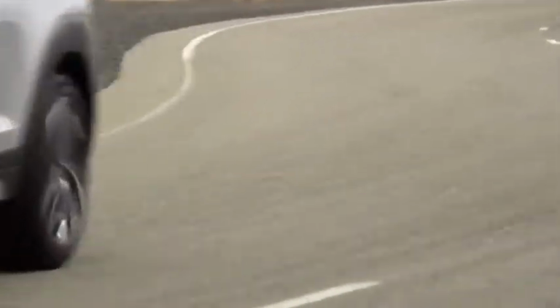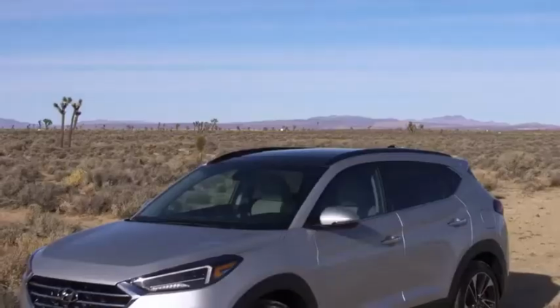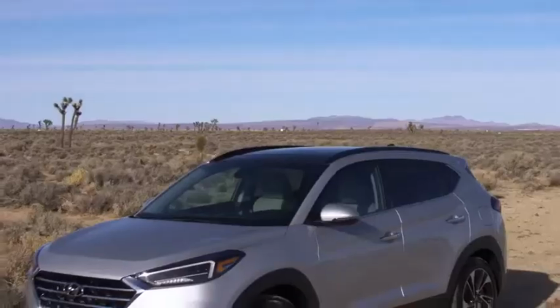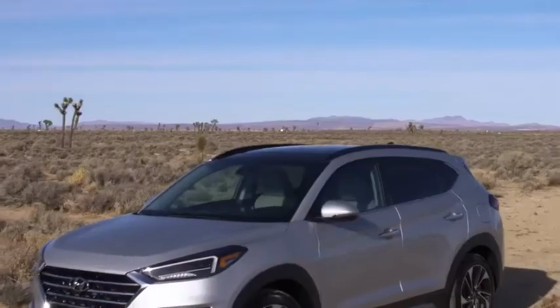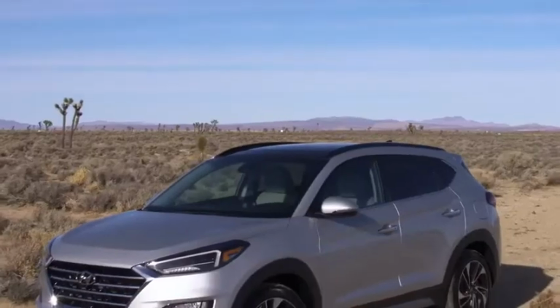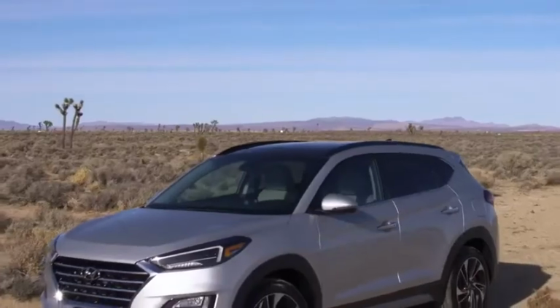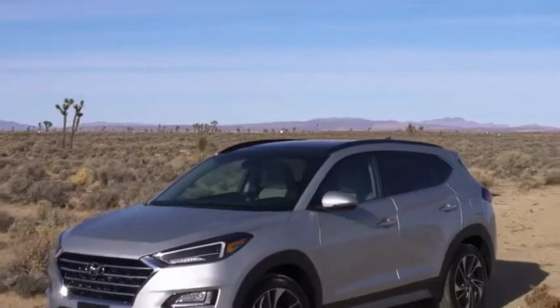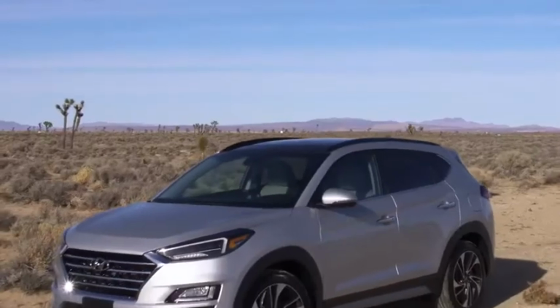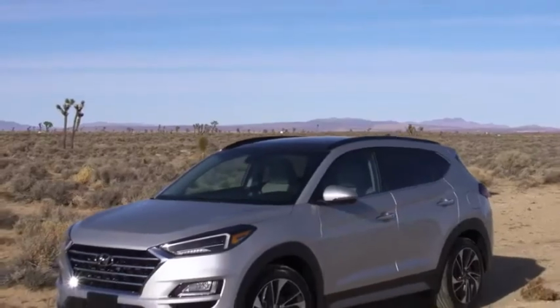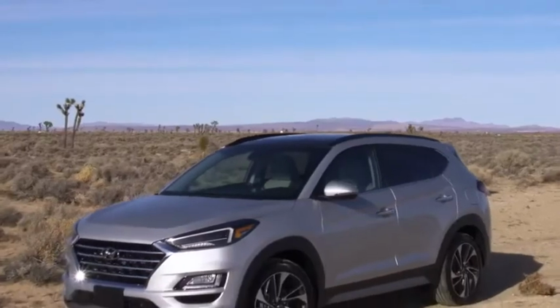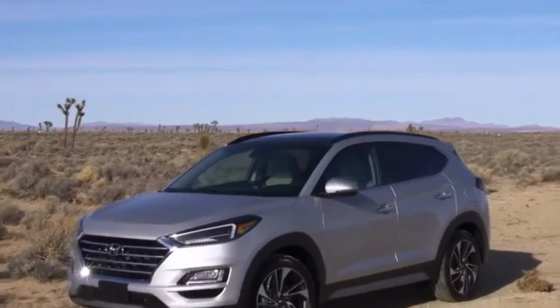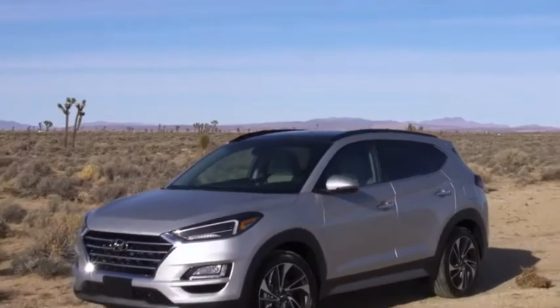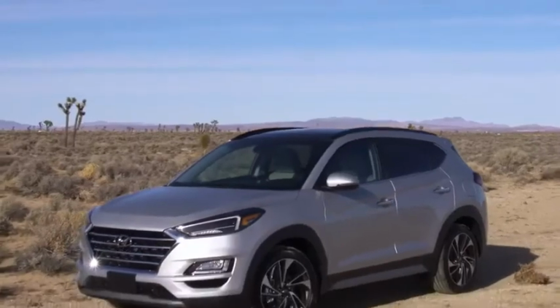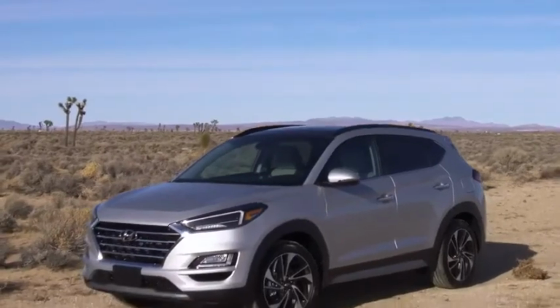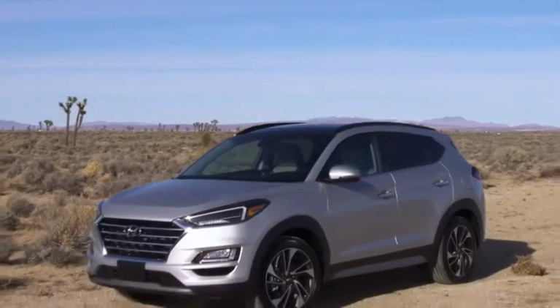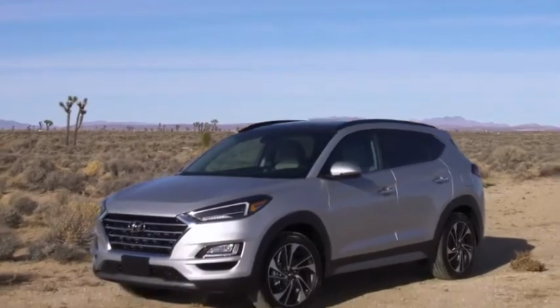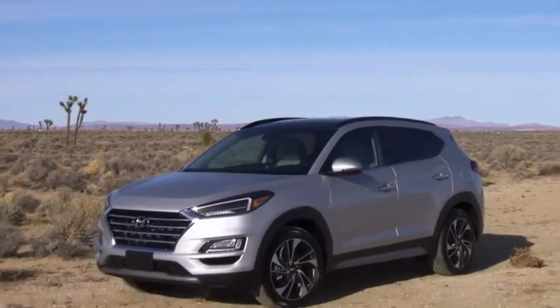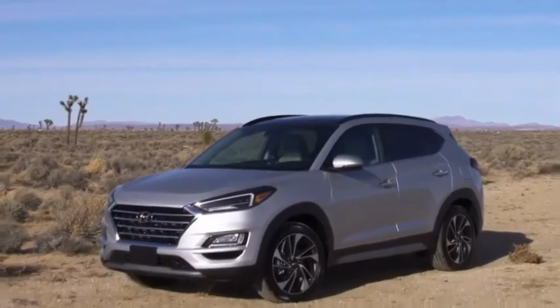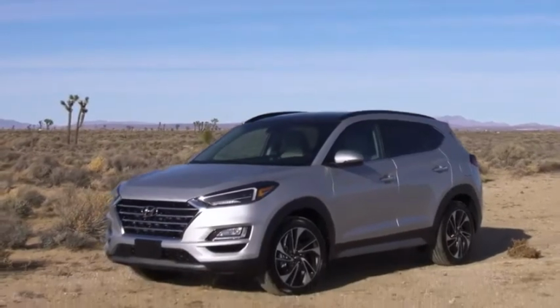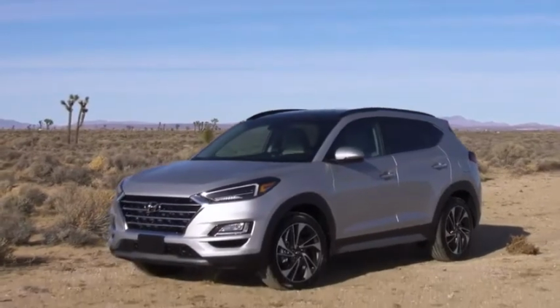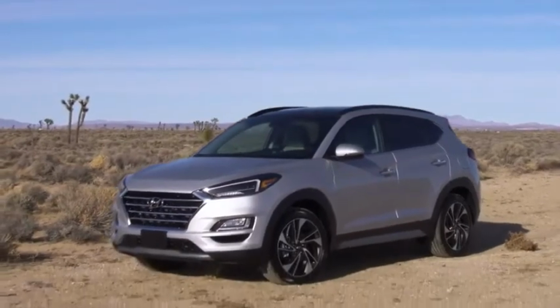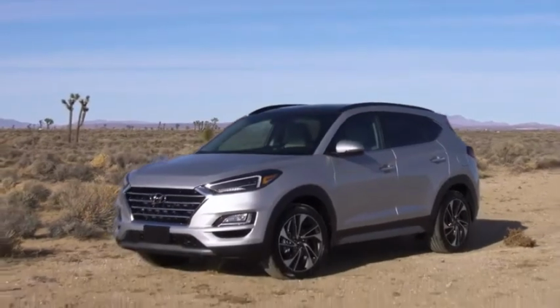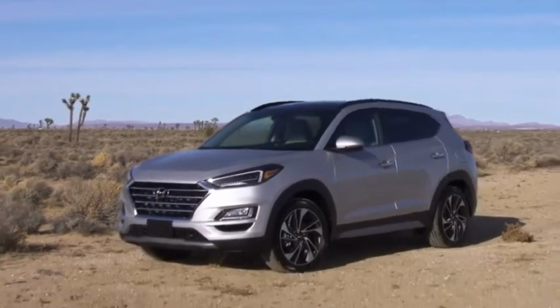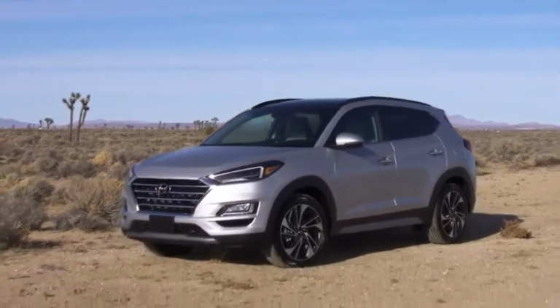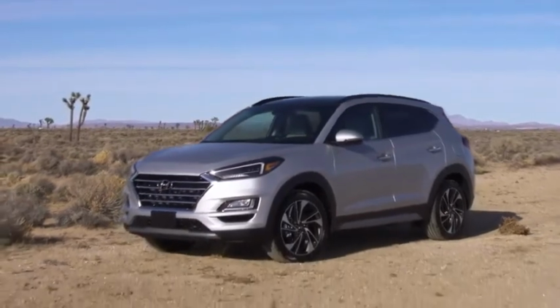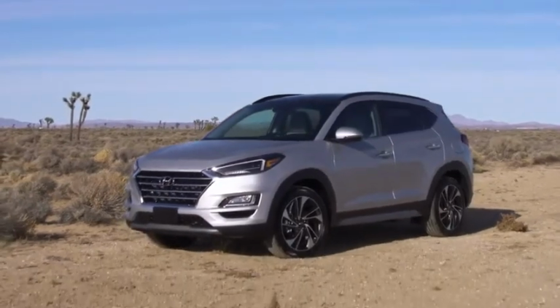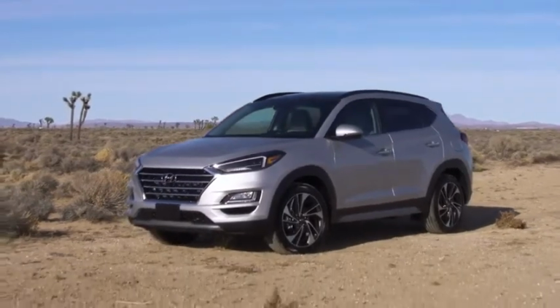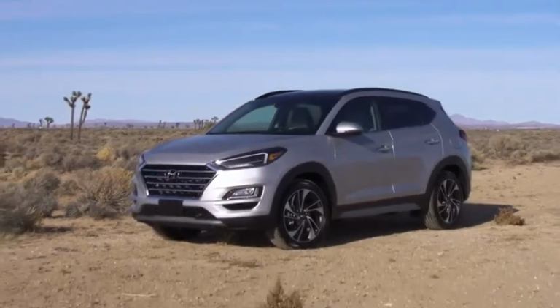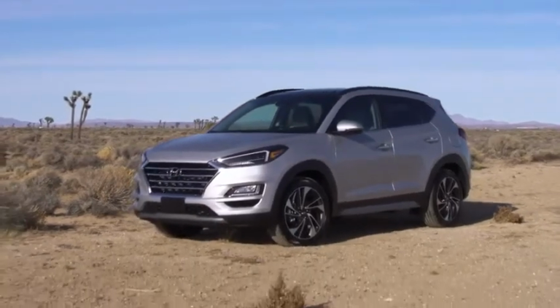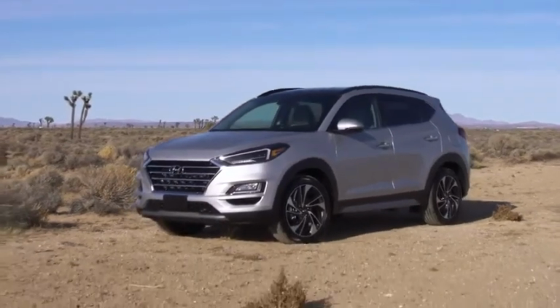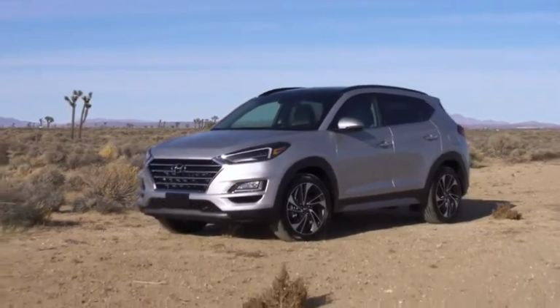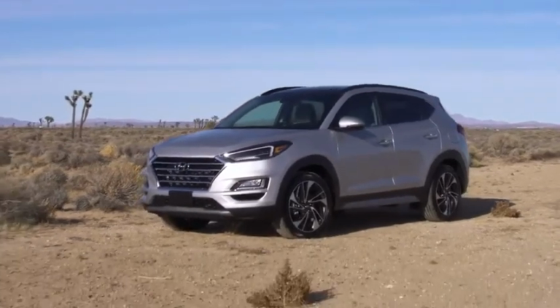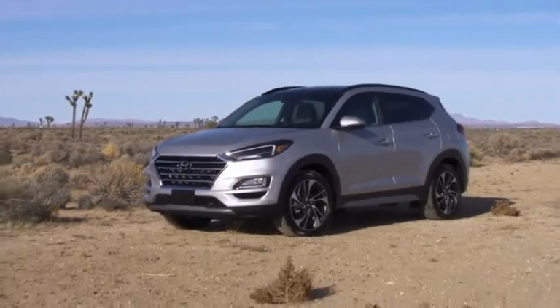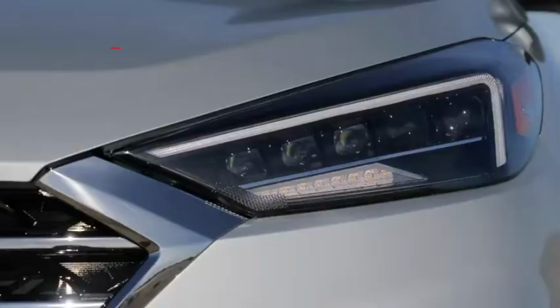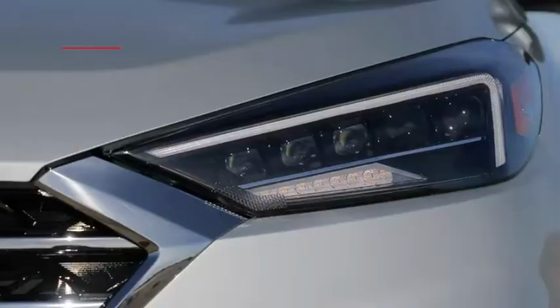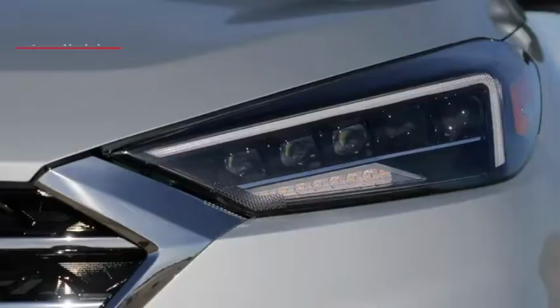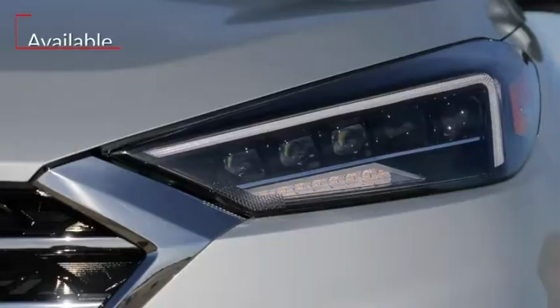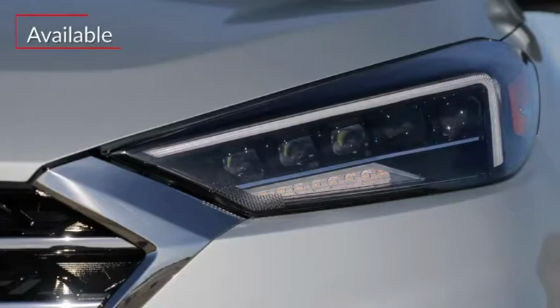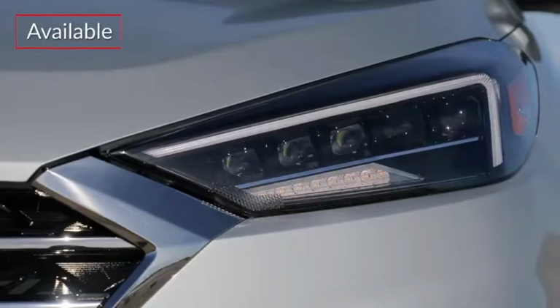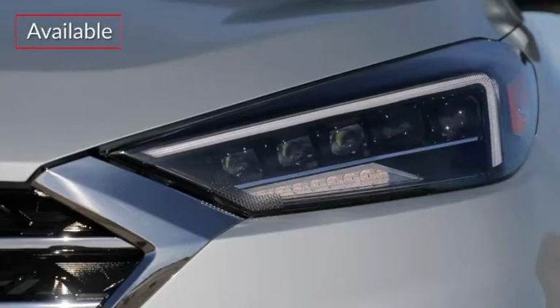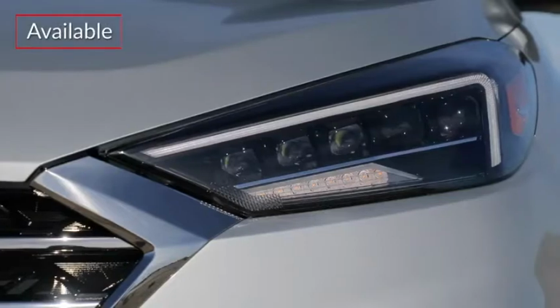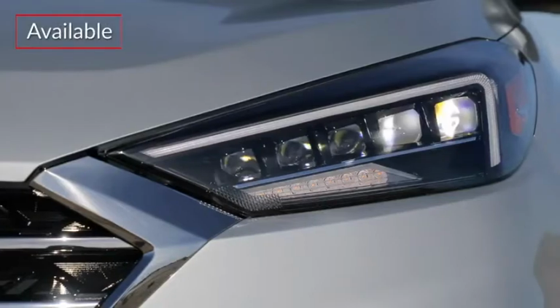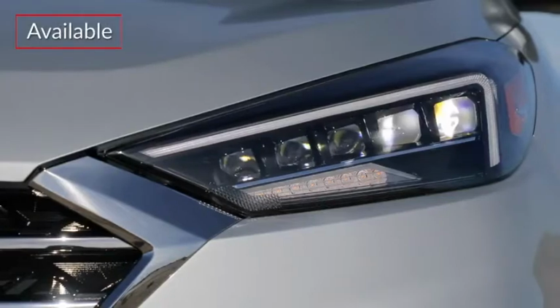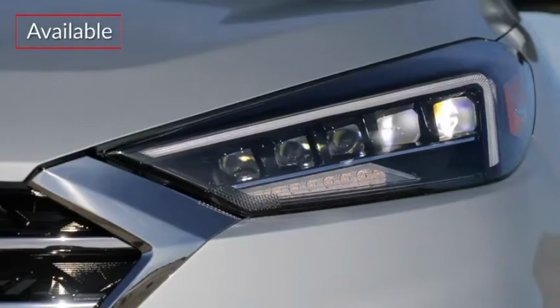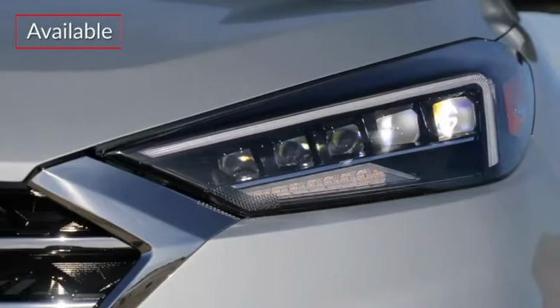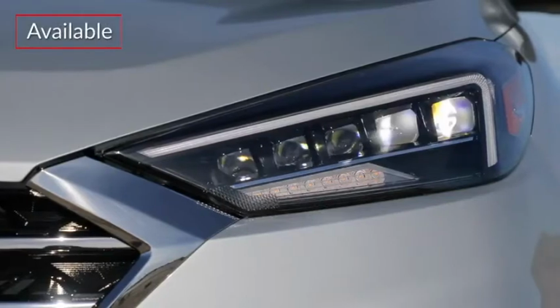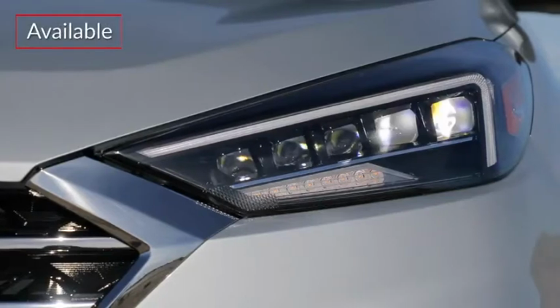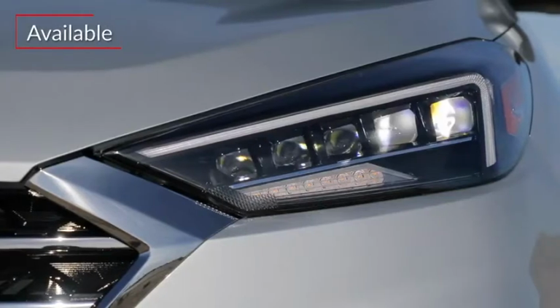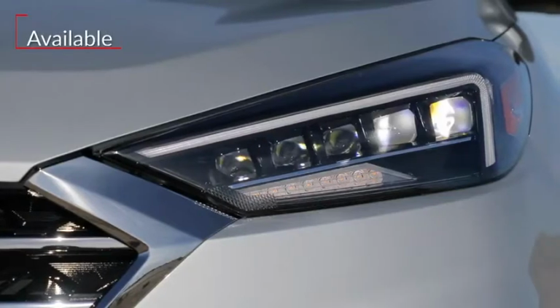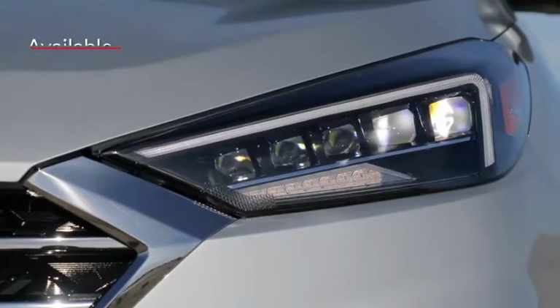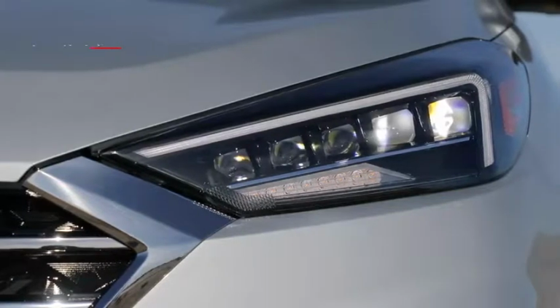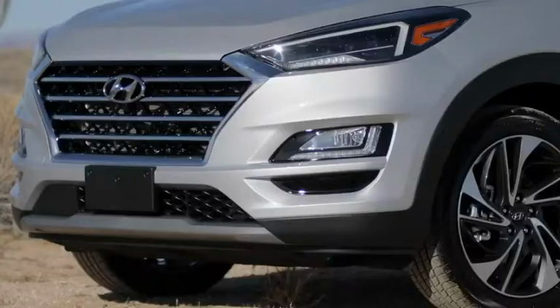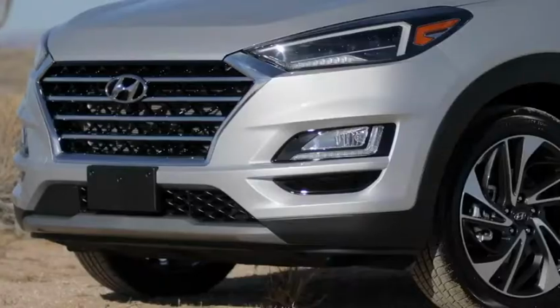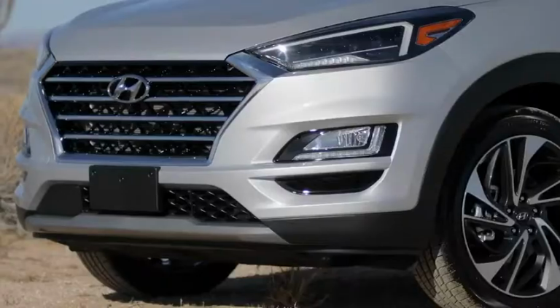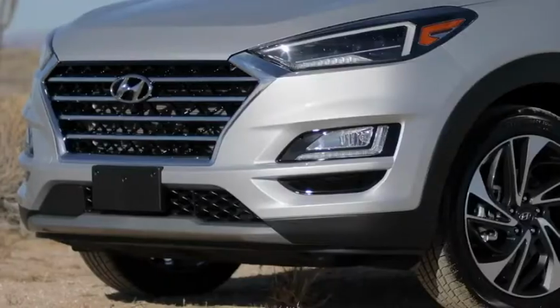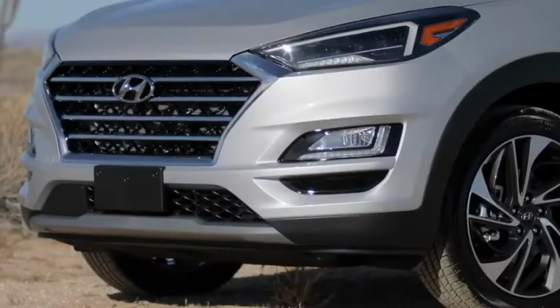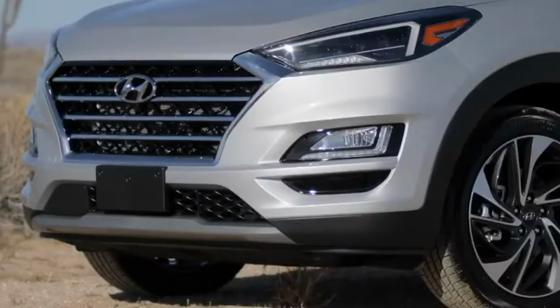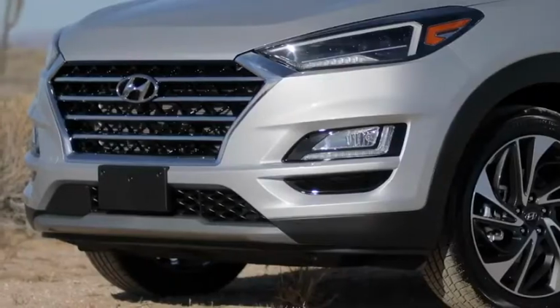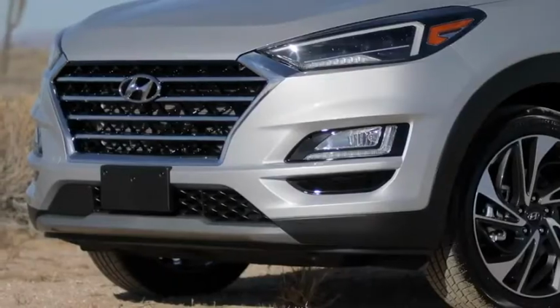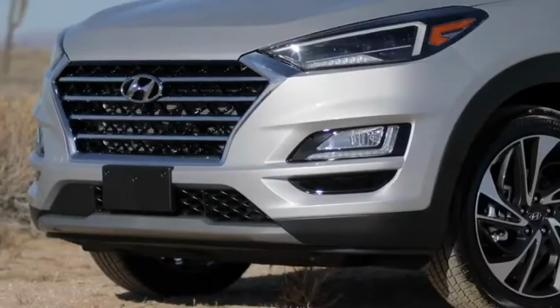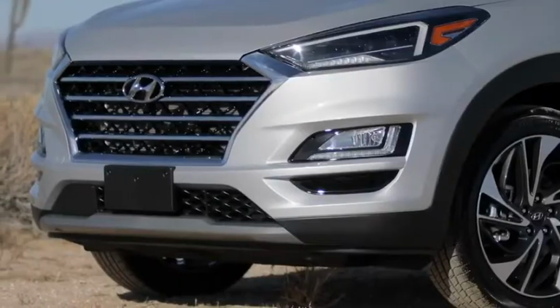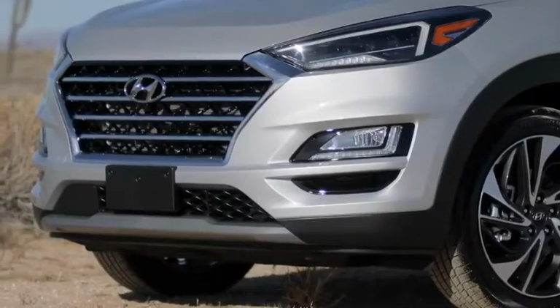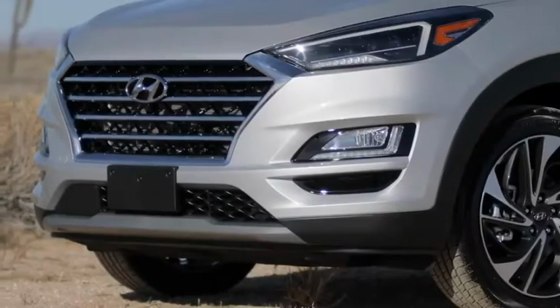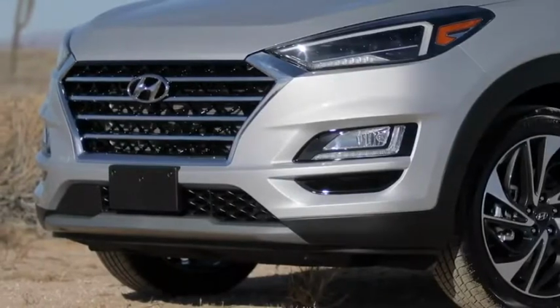Outside, the Tucson presents a modern, sophisticated styling, highlighted by available LED lighting and a cascading grille.